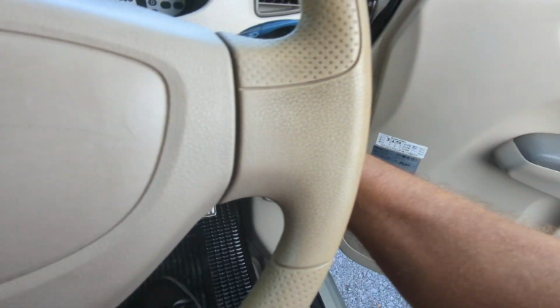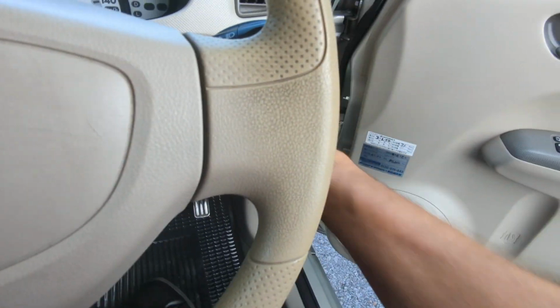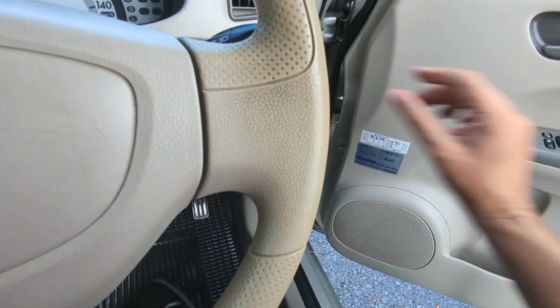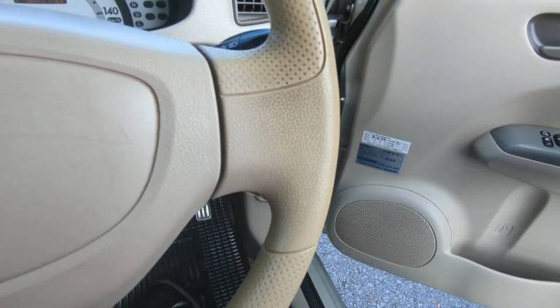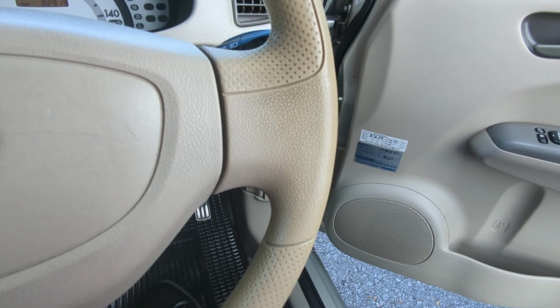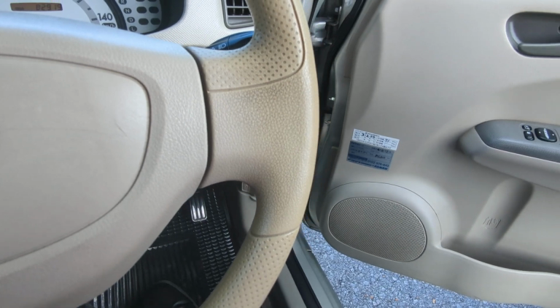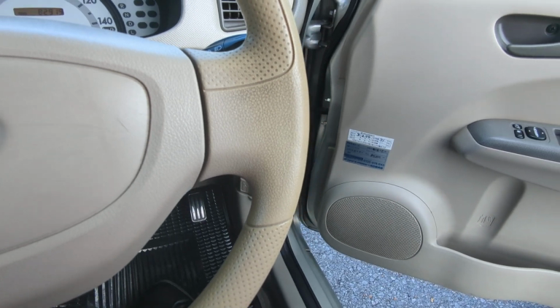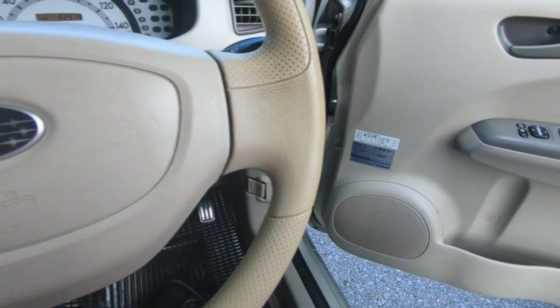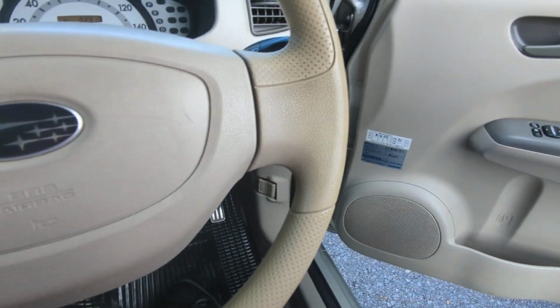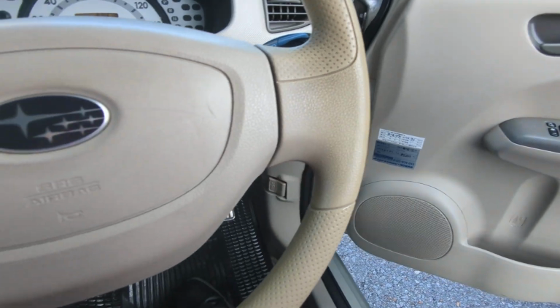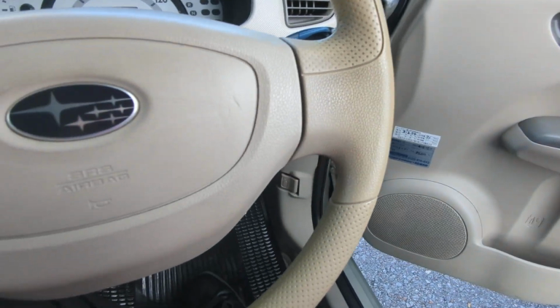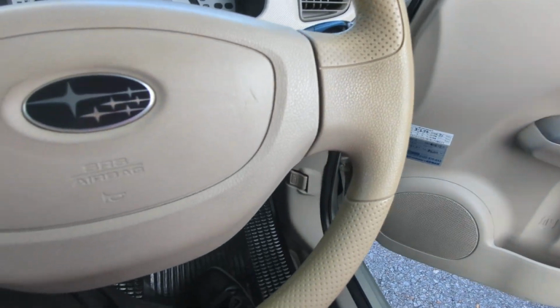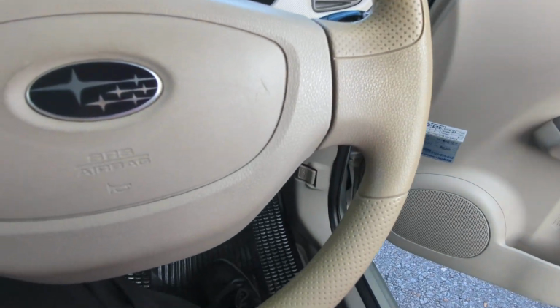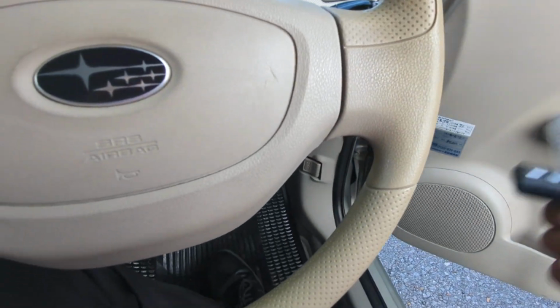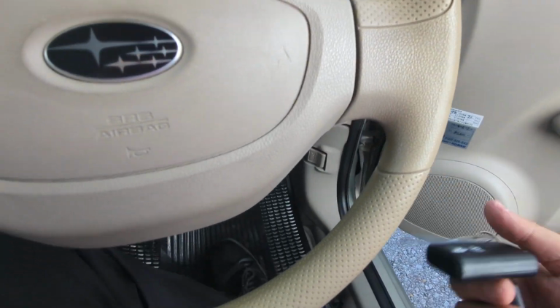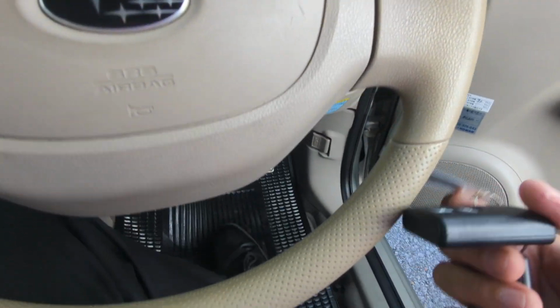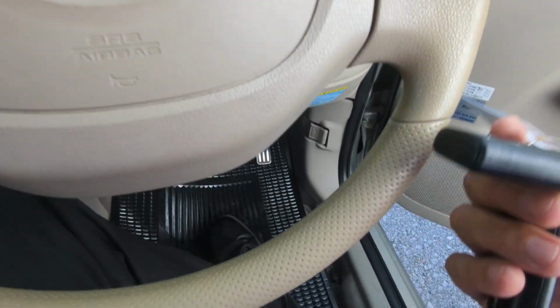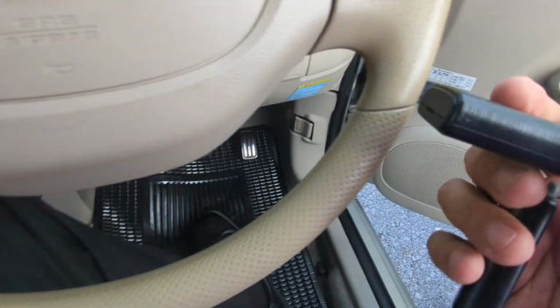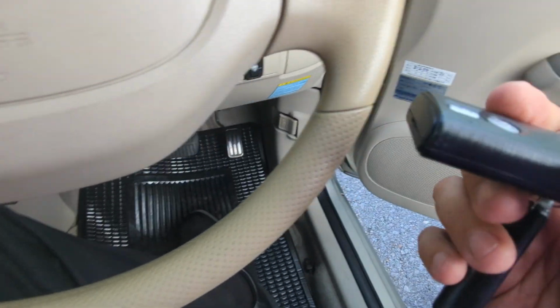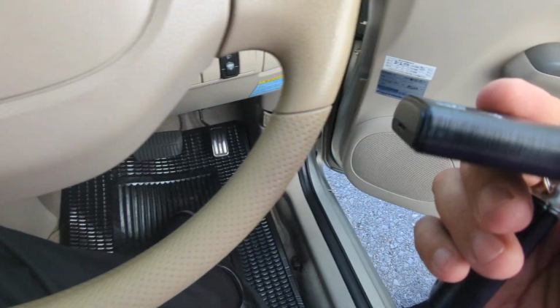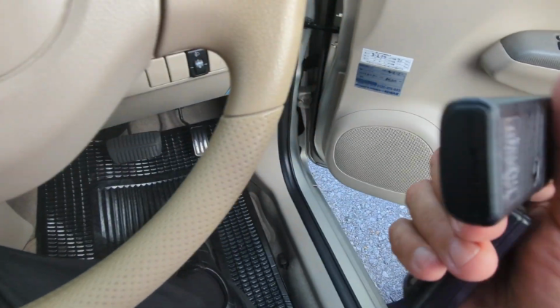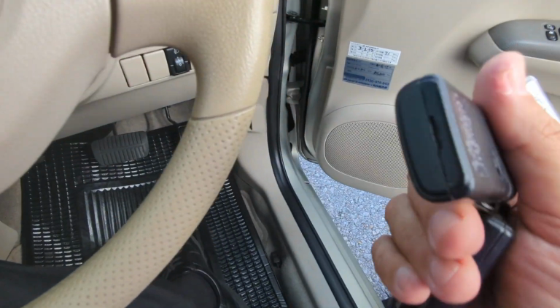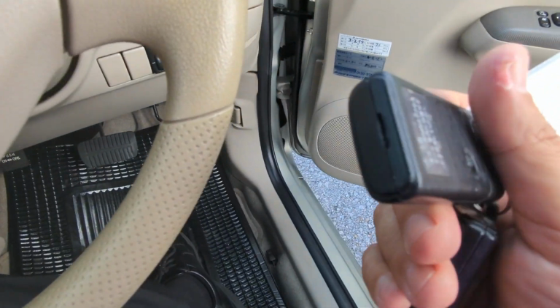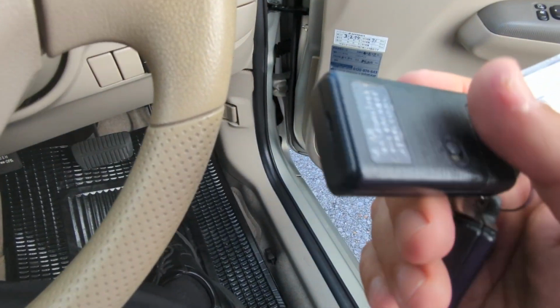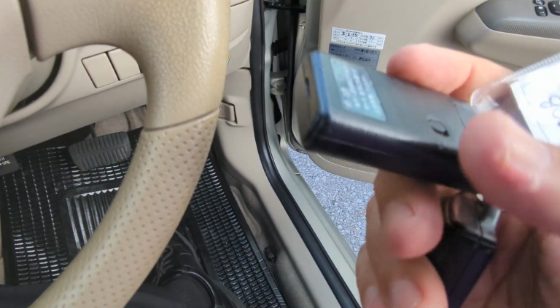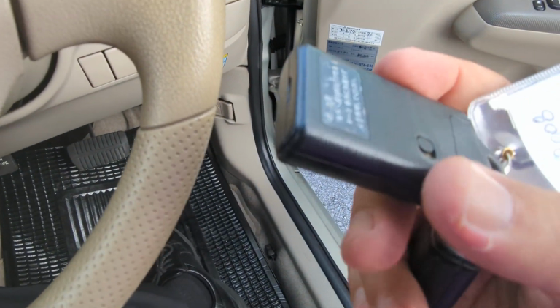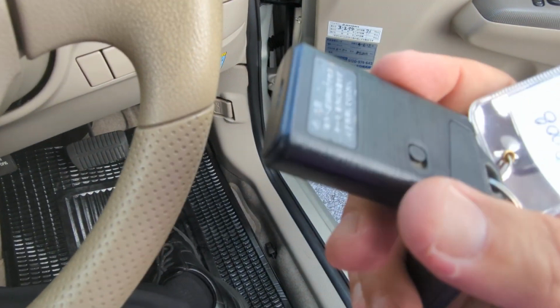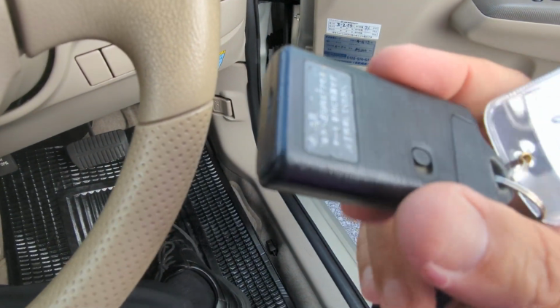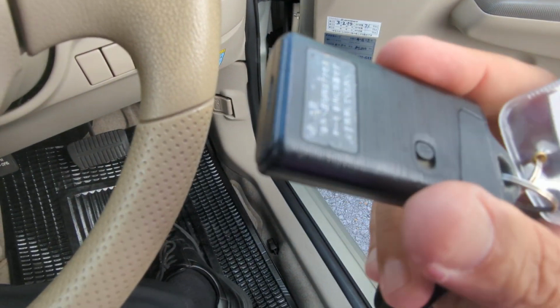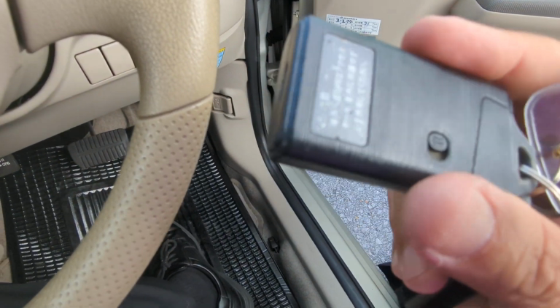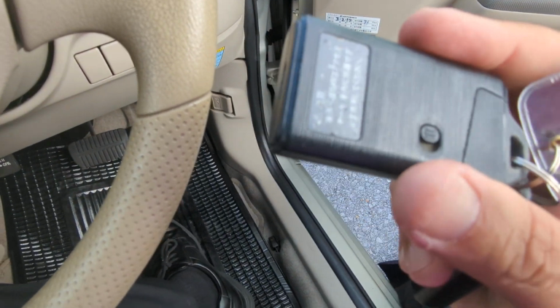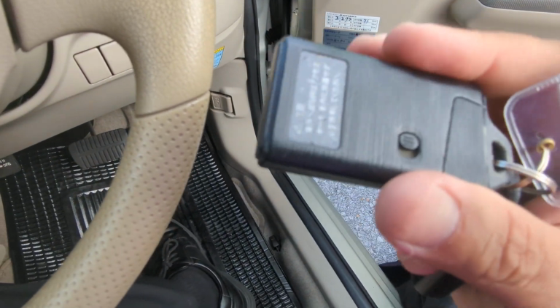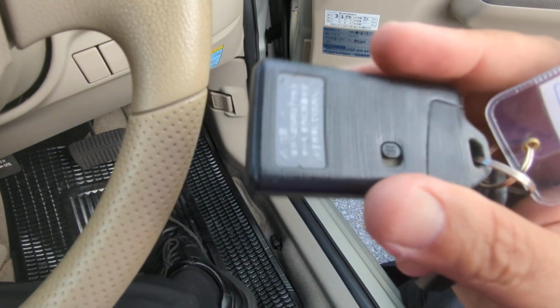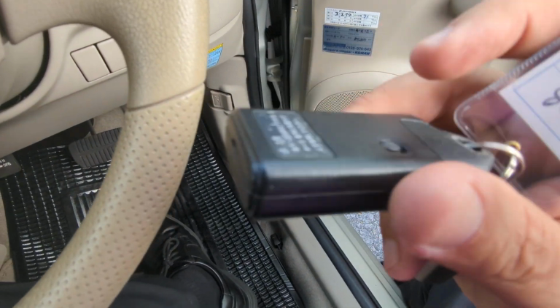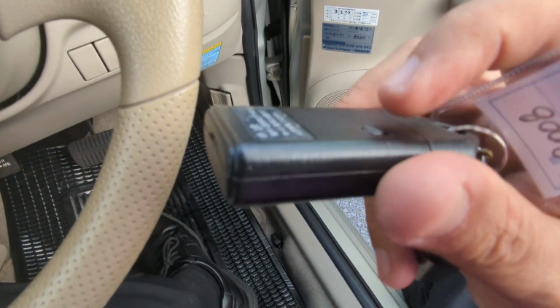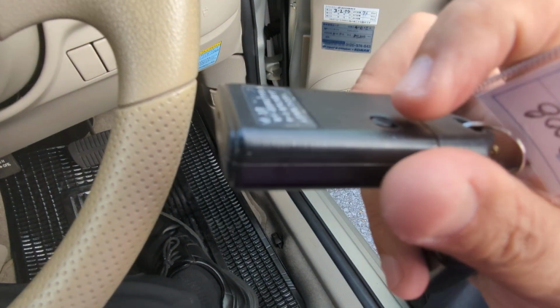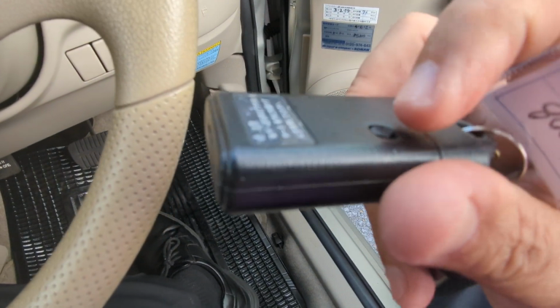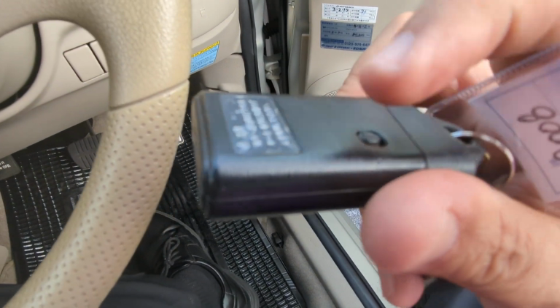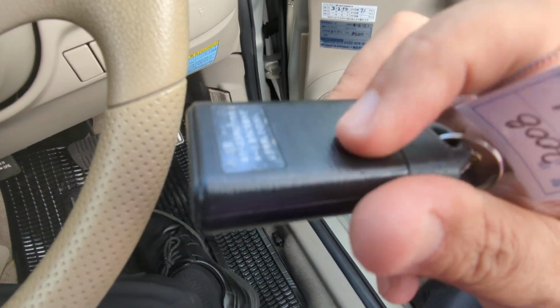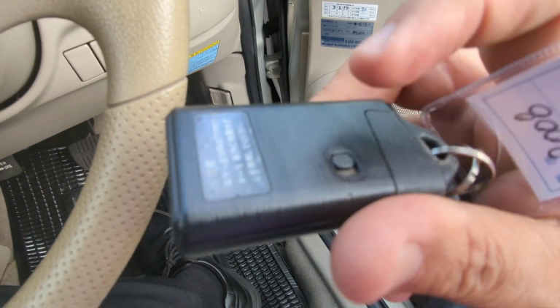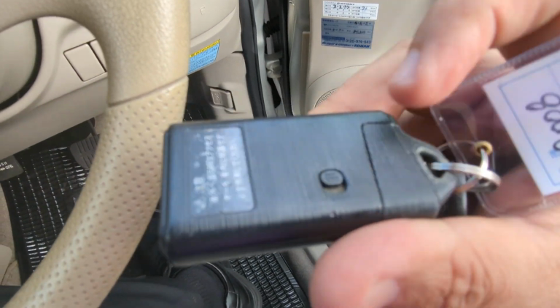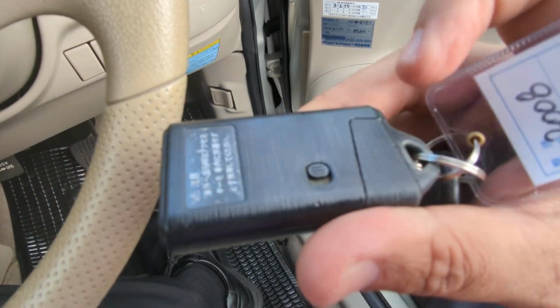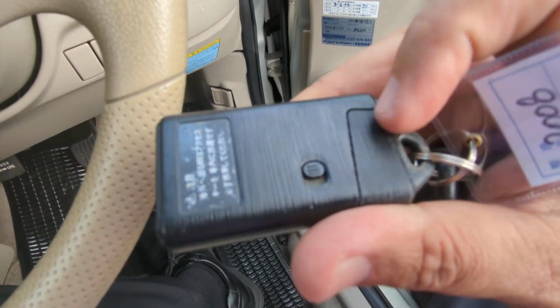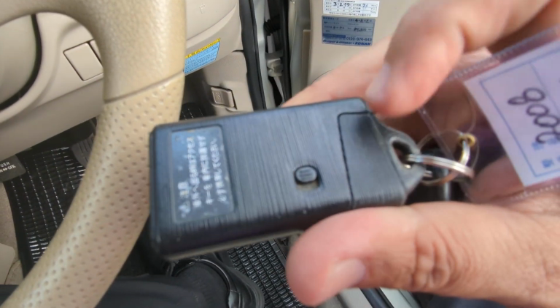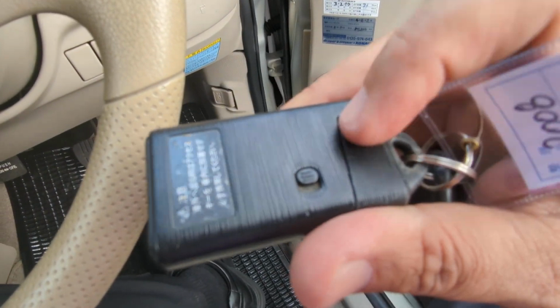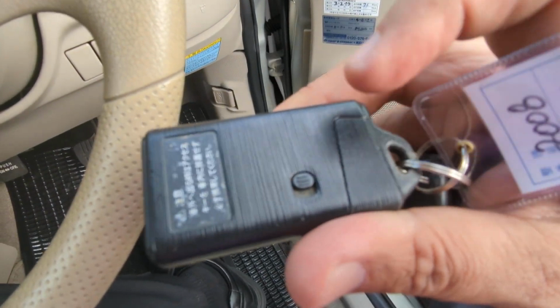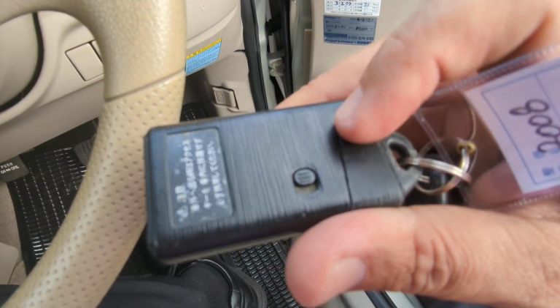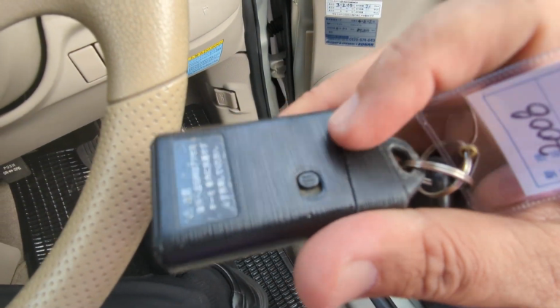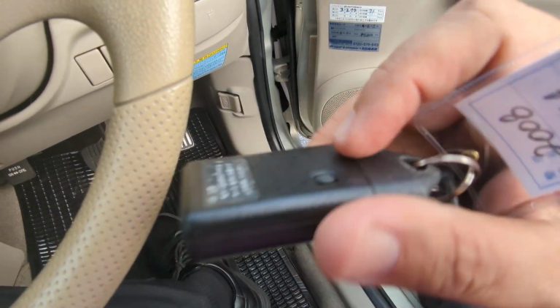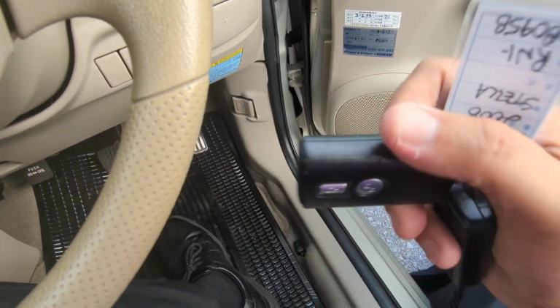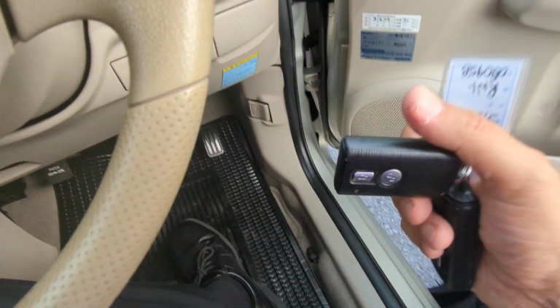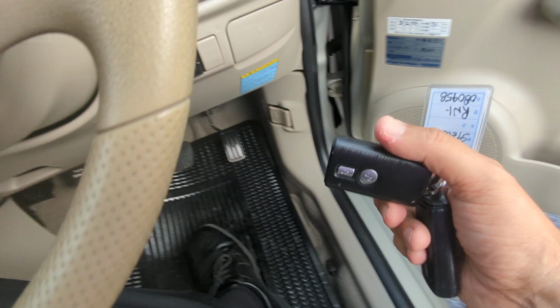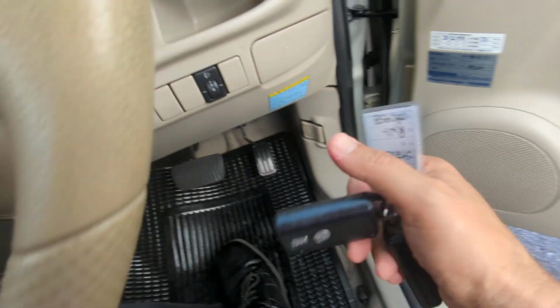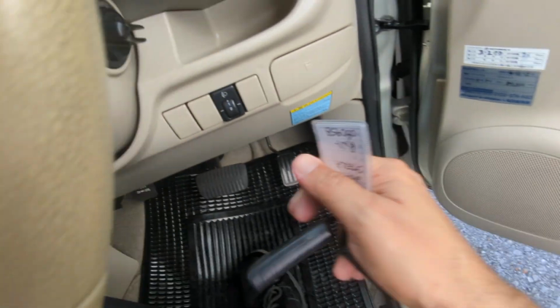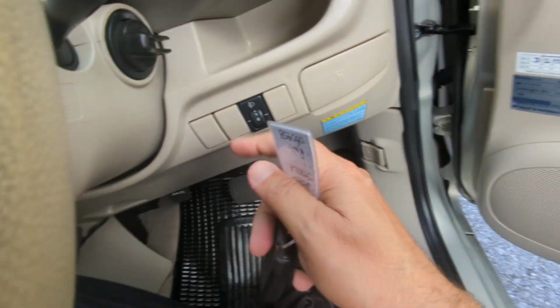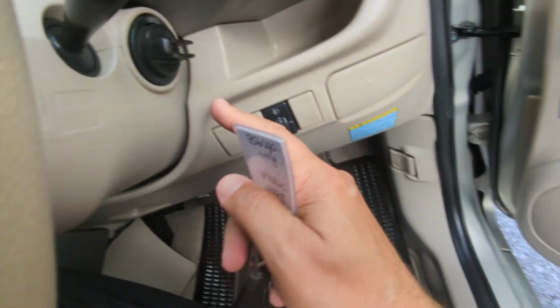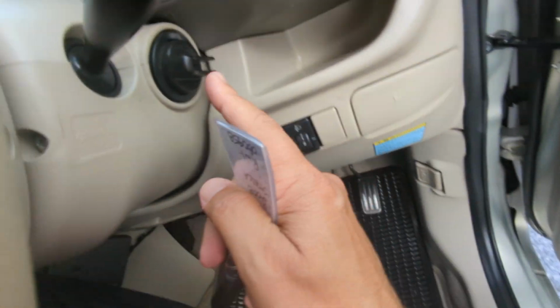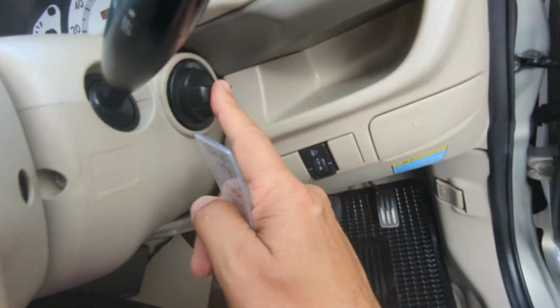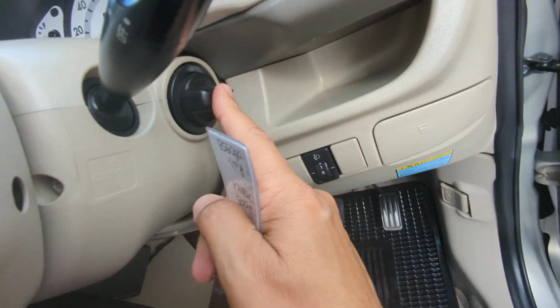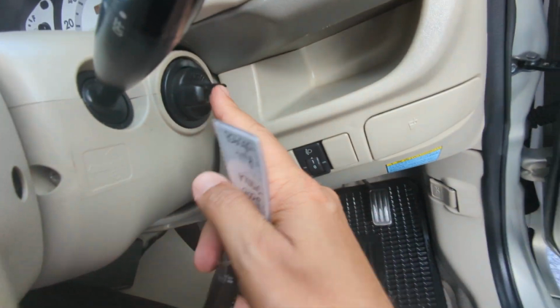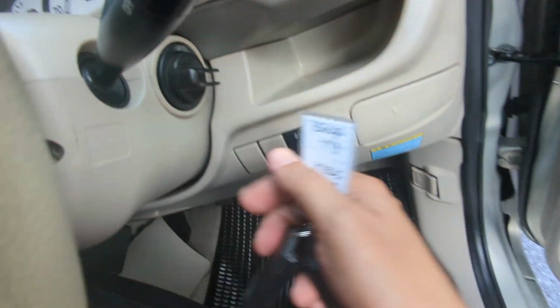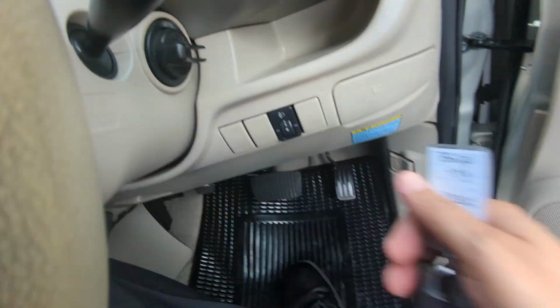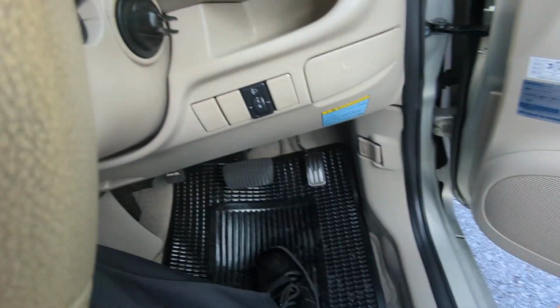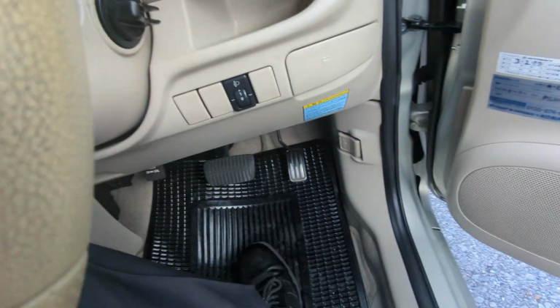I should mention that if the key battery dies in the key fob, you can slide this over and it comes out like a regular key to put in the ignition.